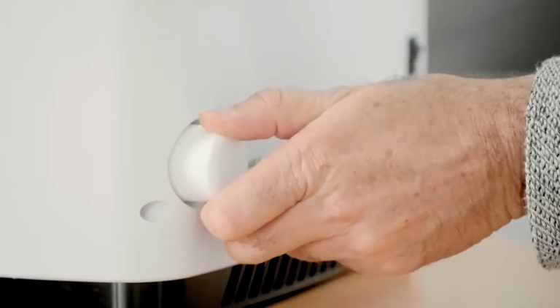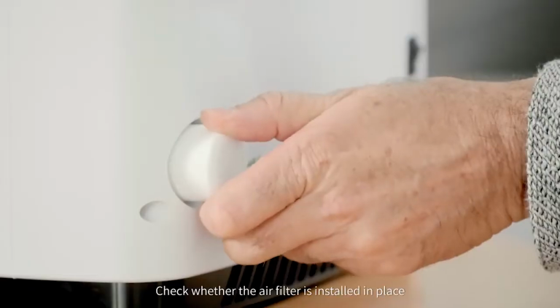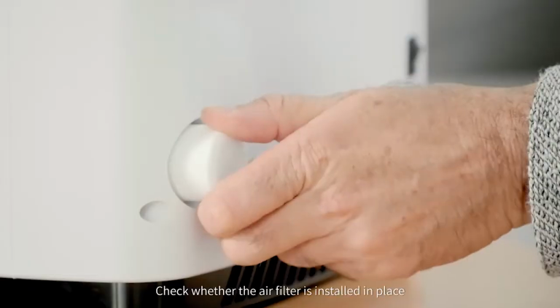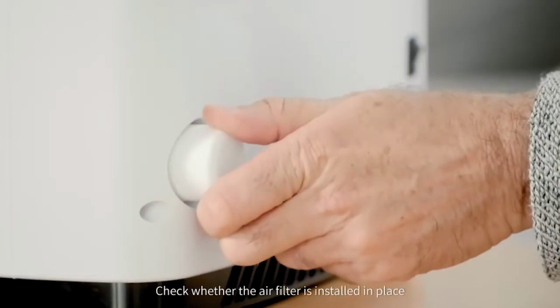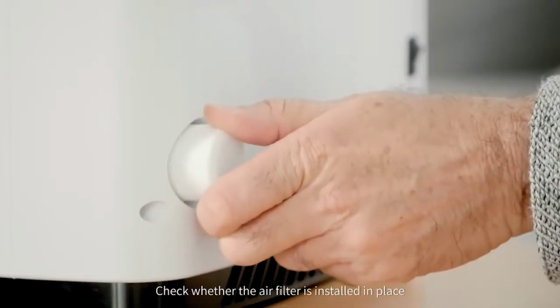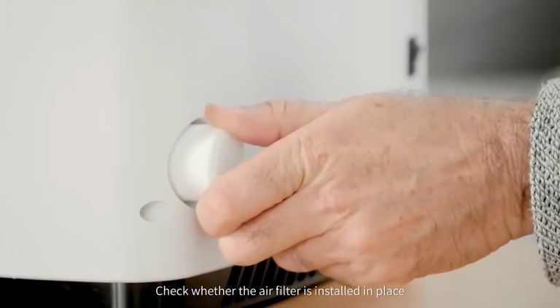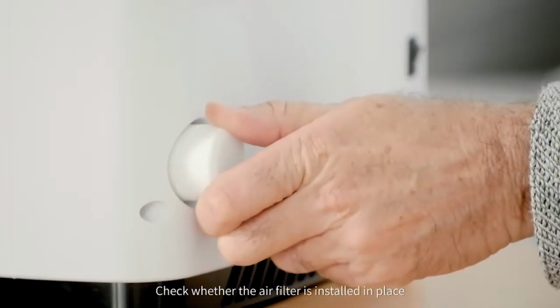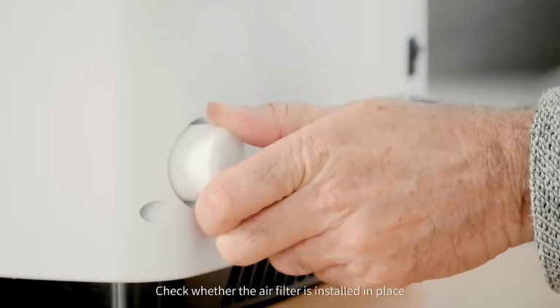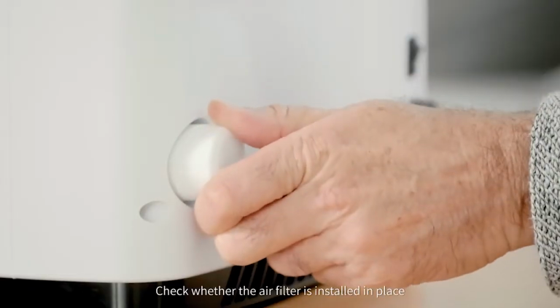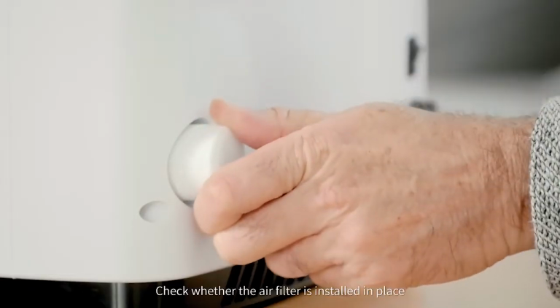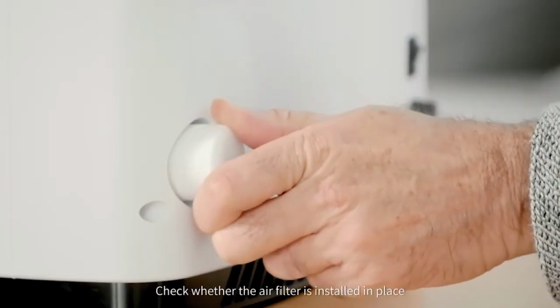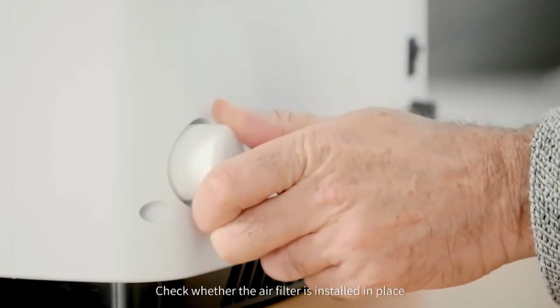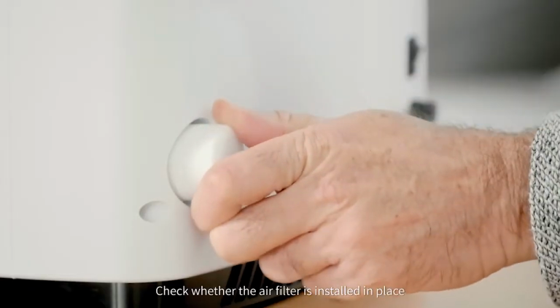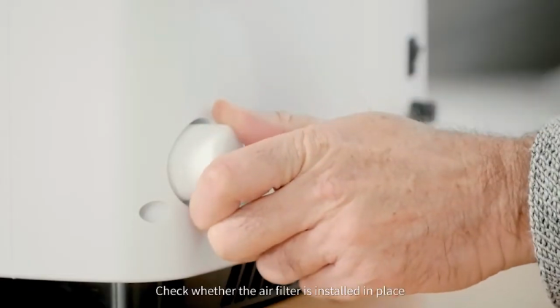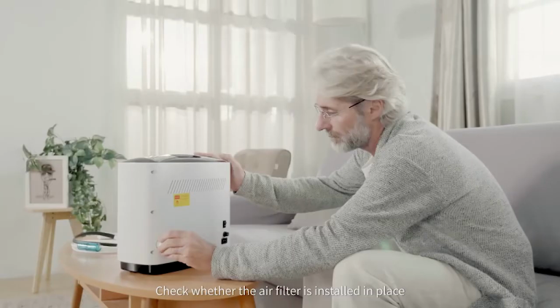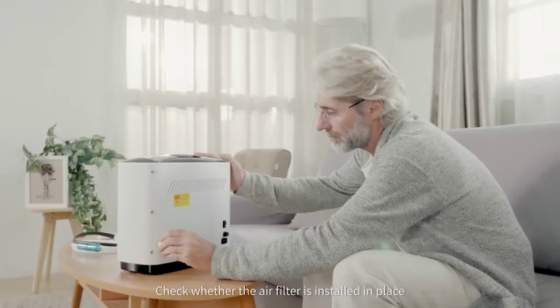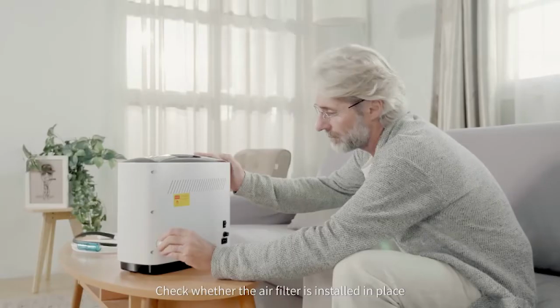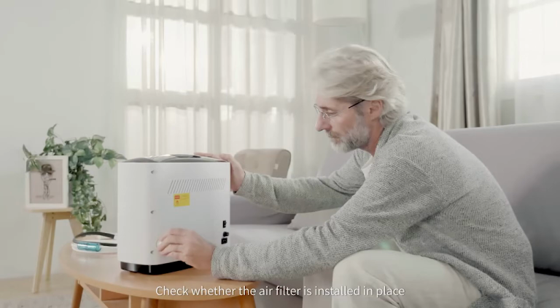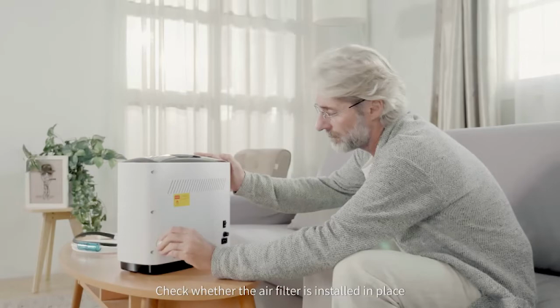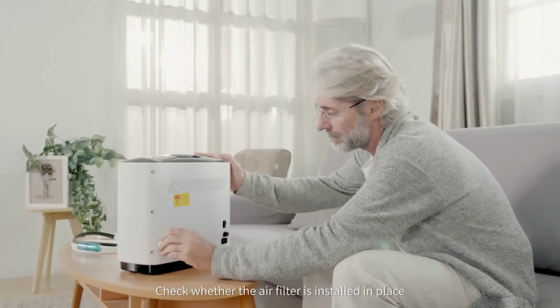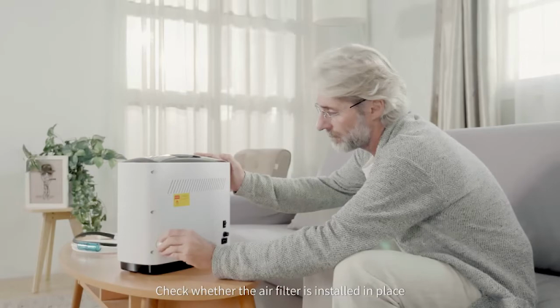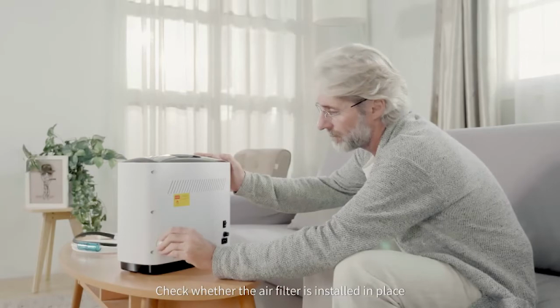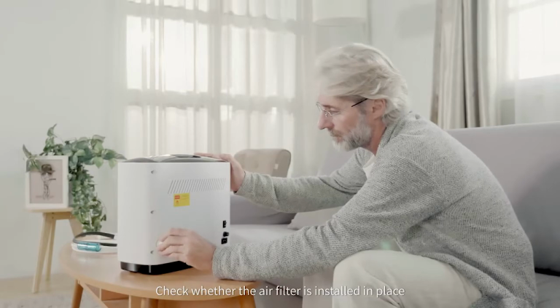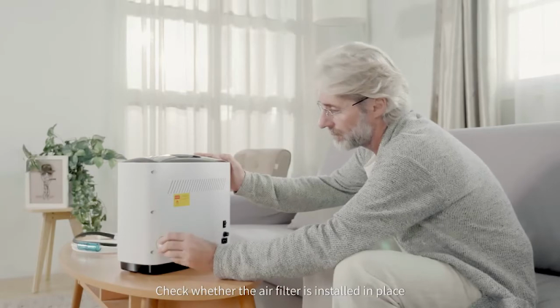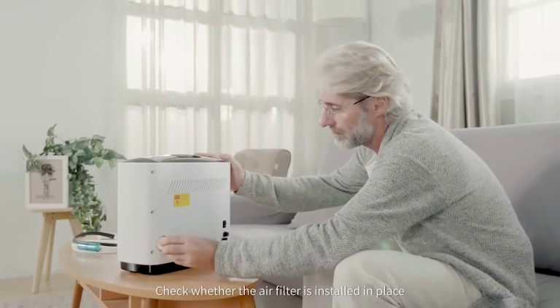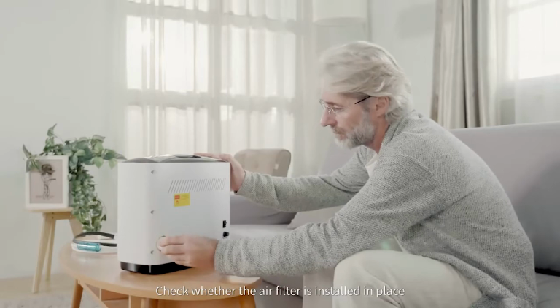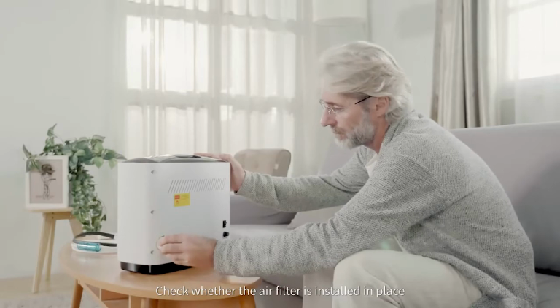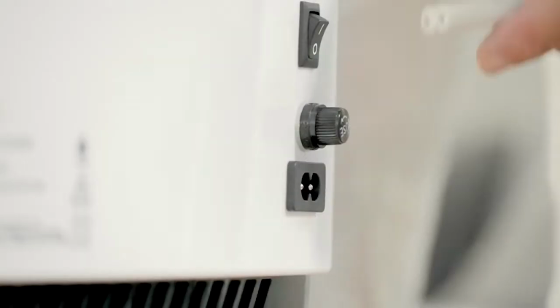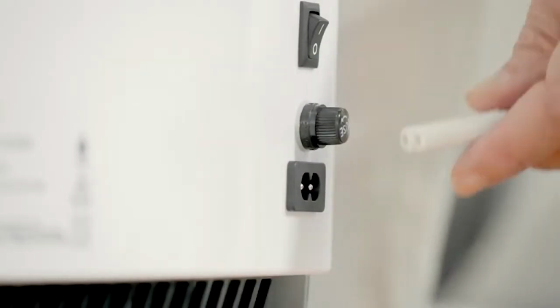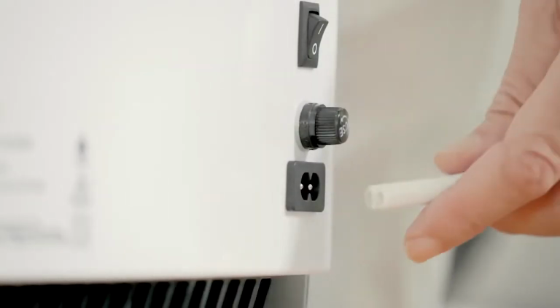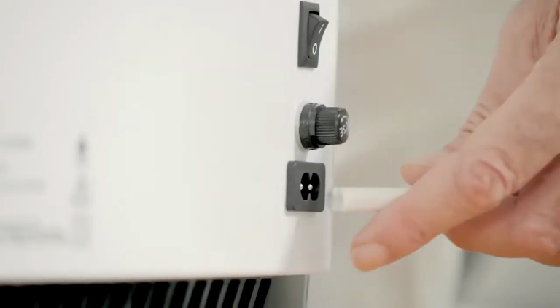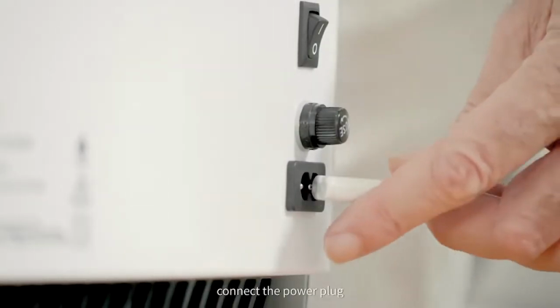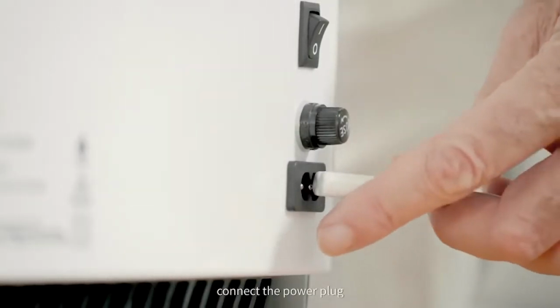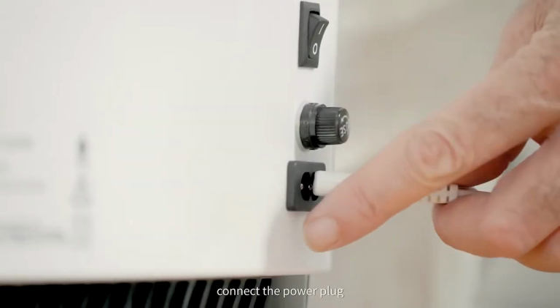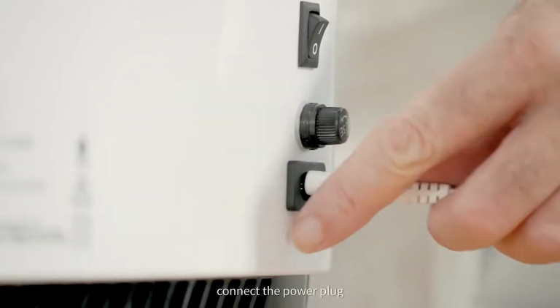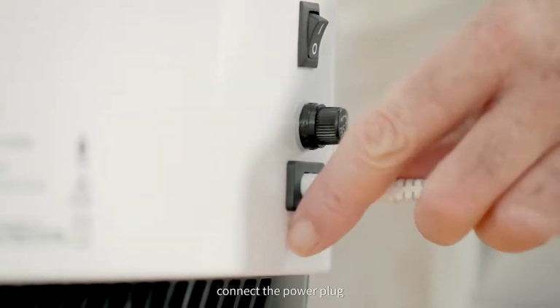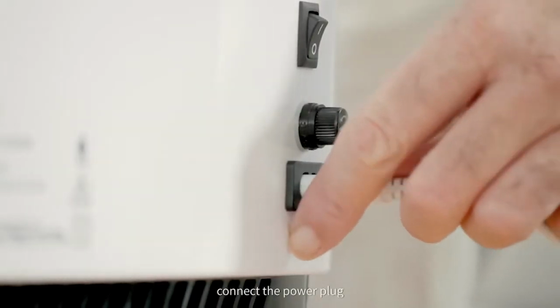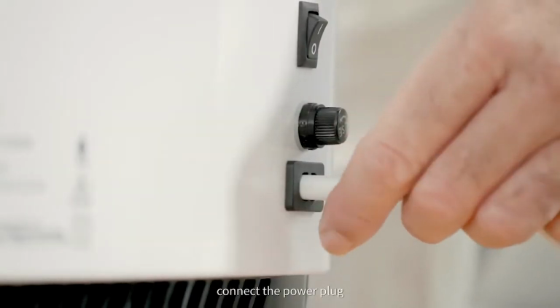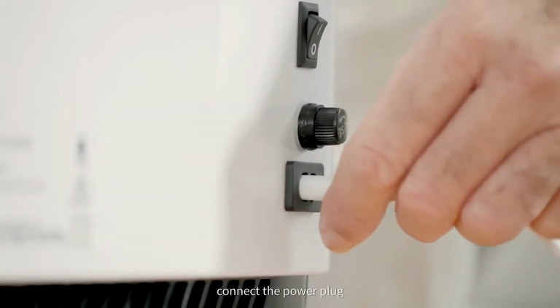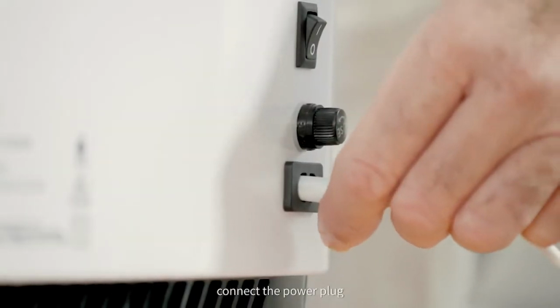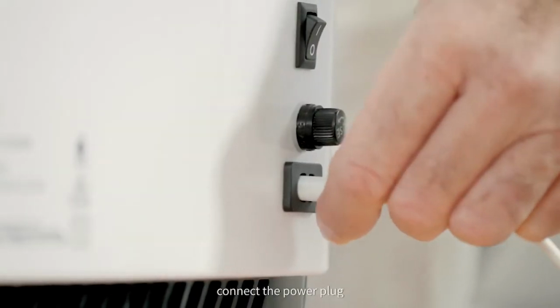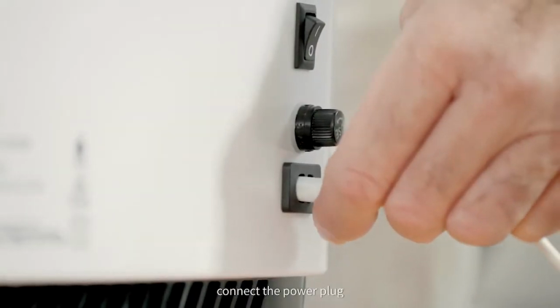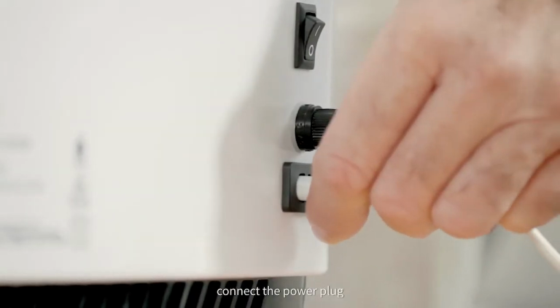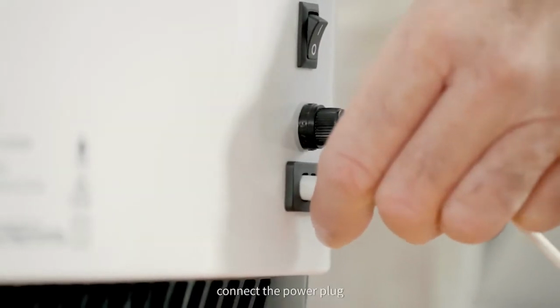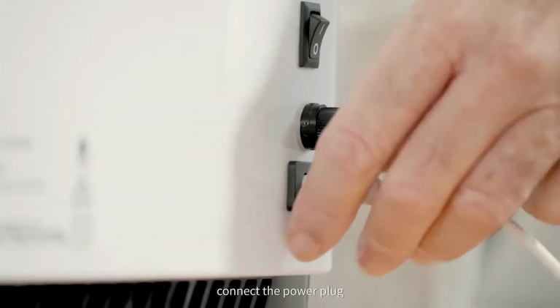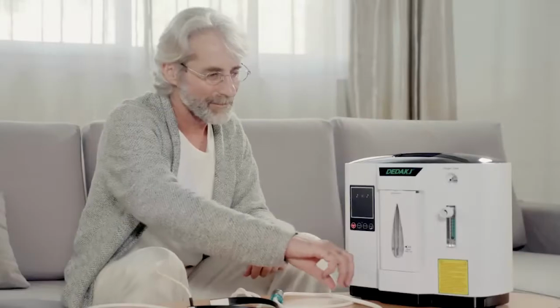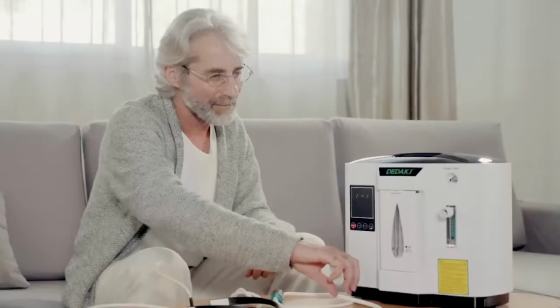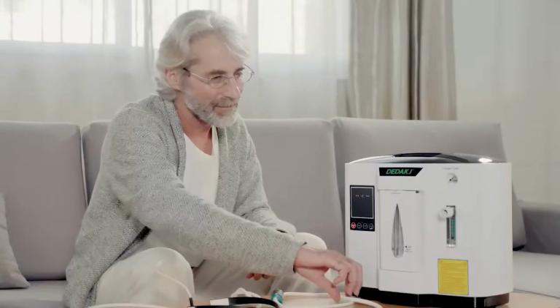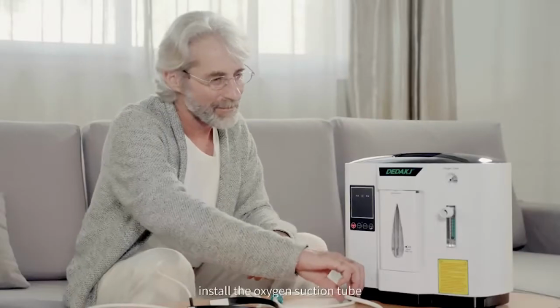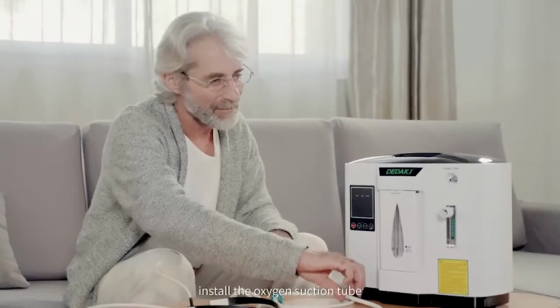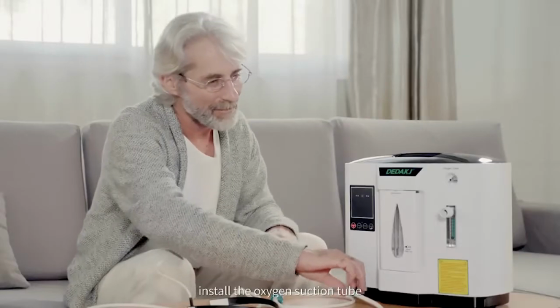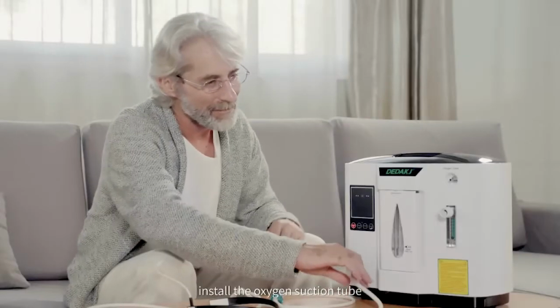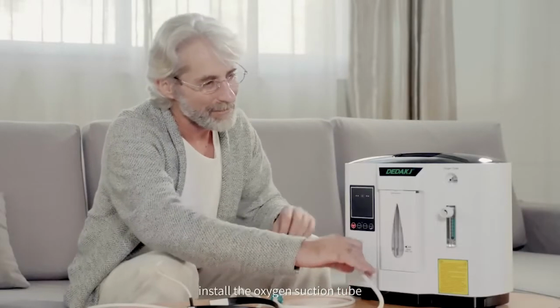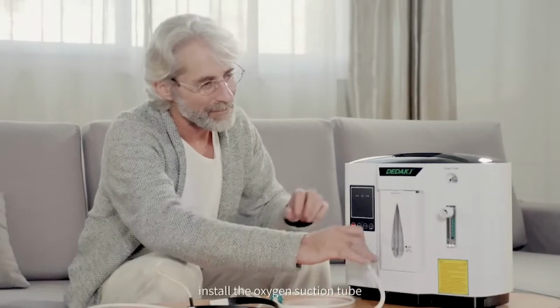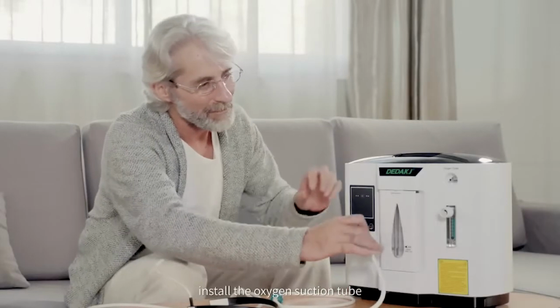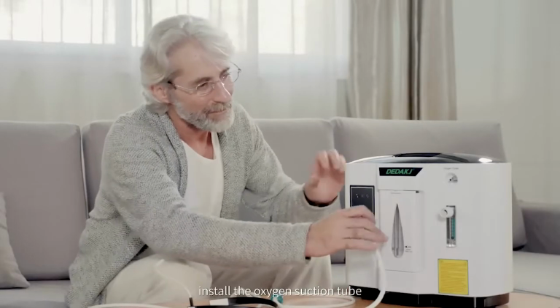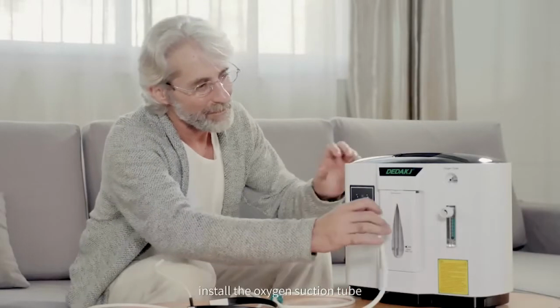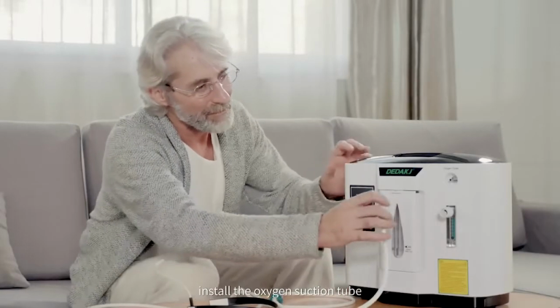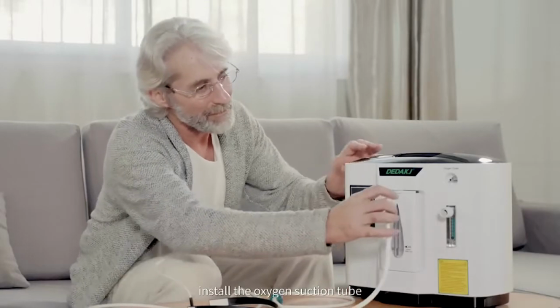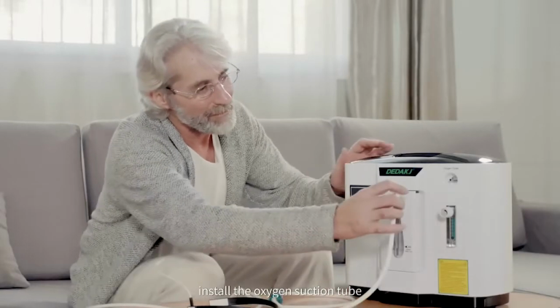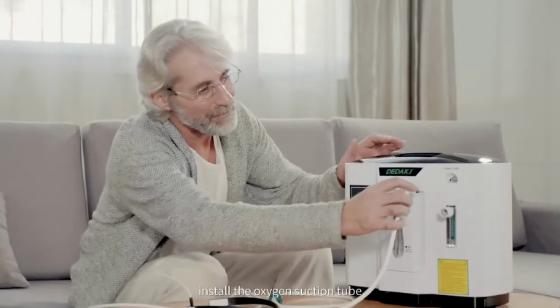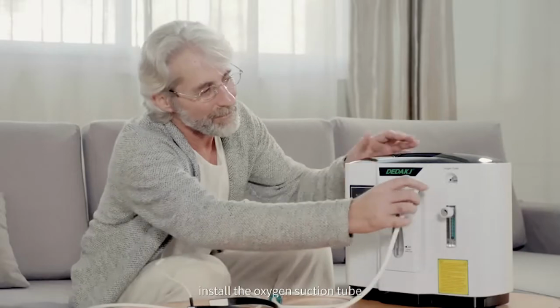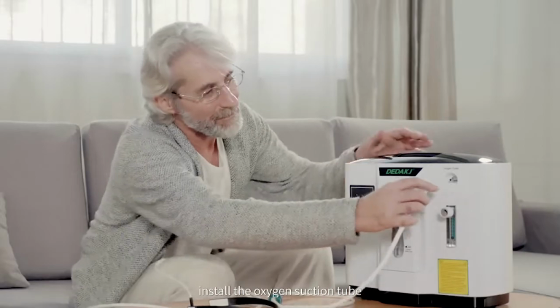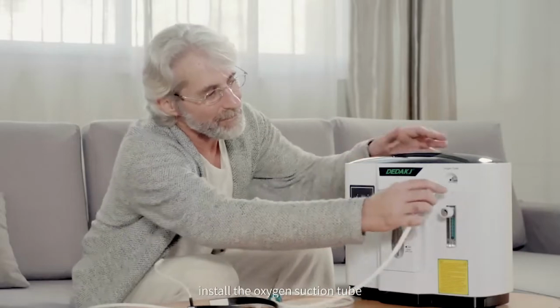Check whether the air filter is installed in place. Connect the power plug. Install the oxygen suction tube.